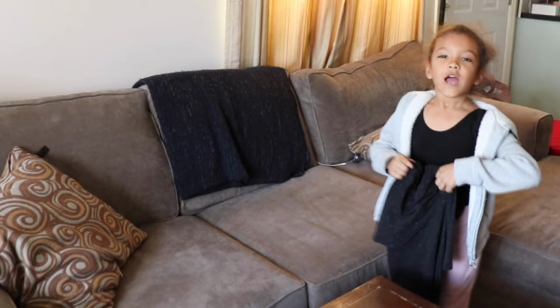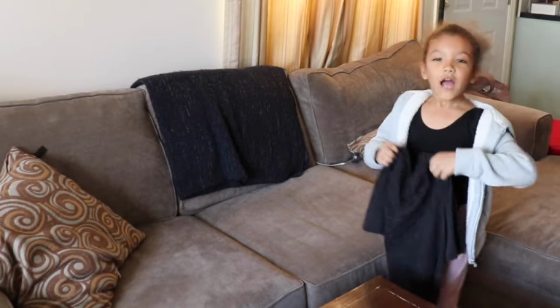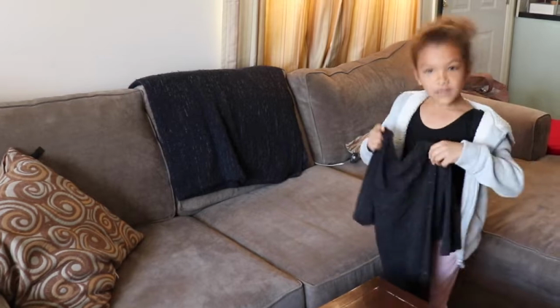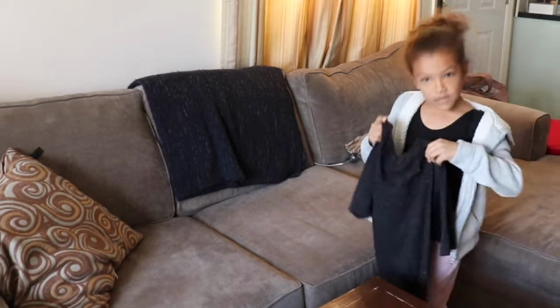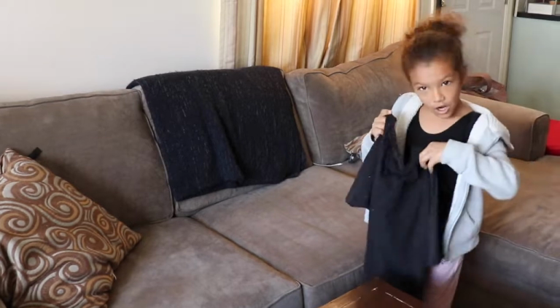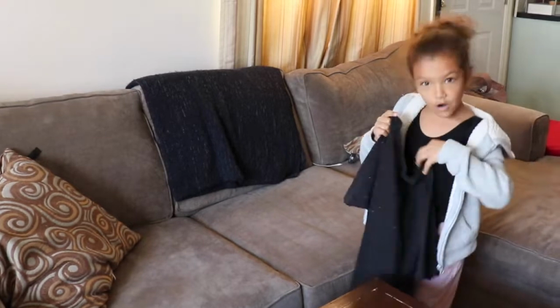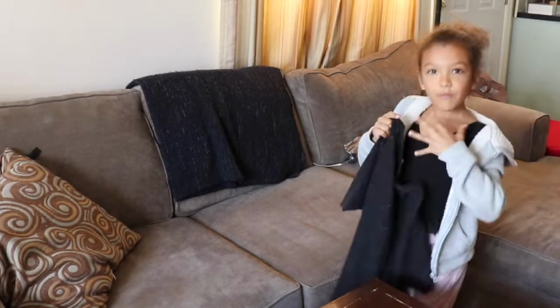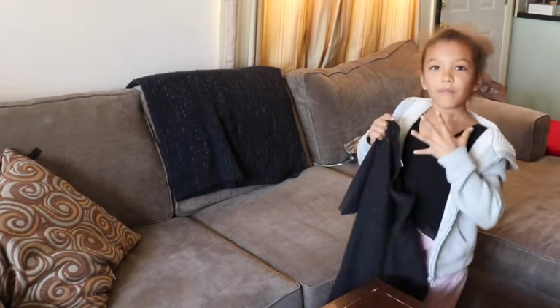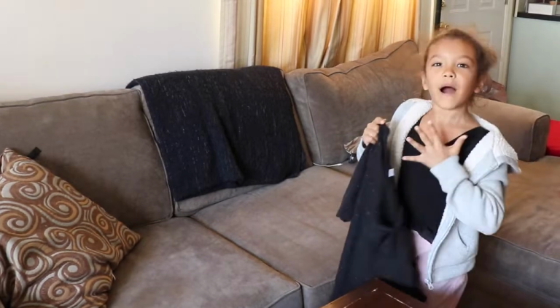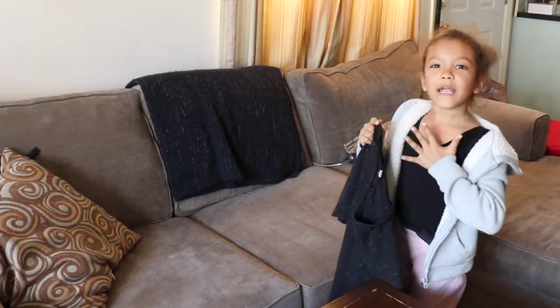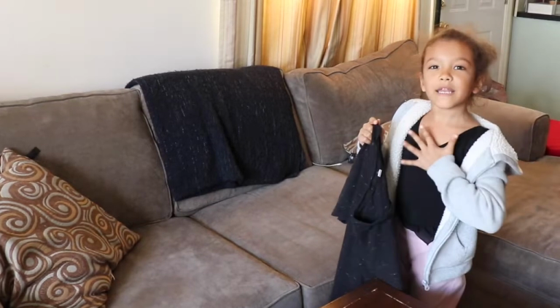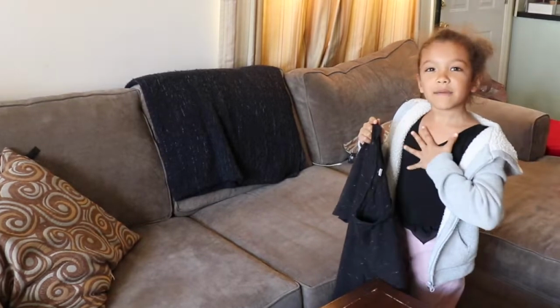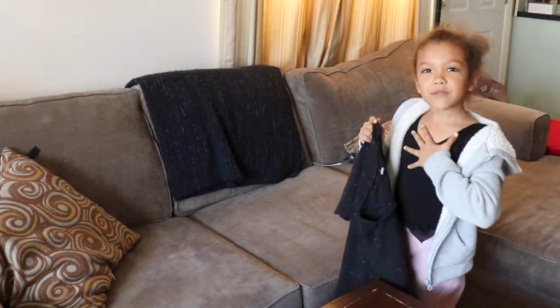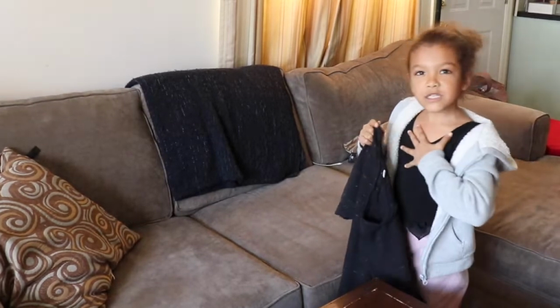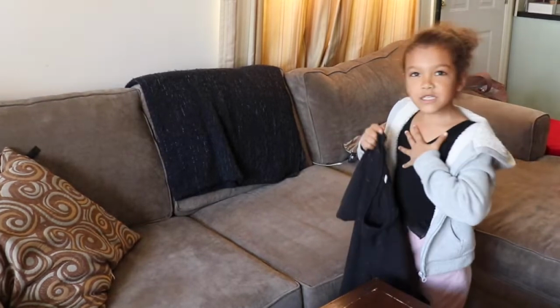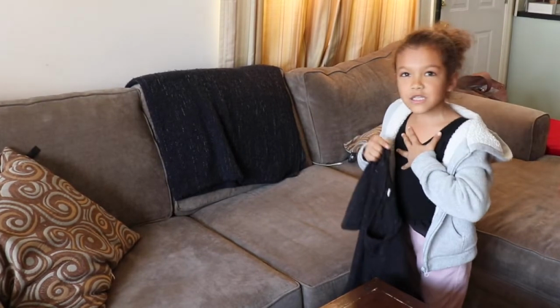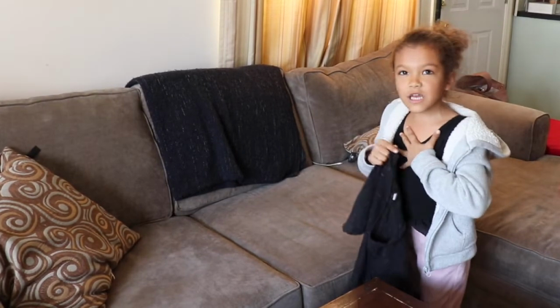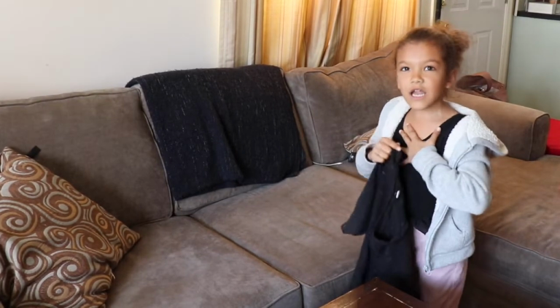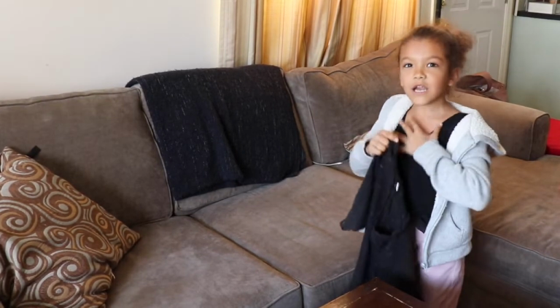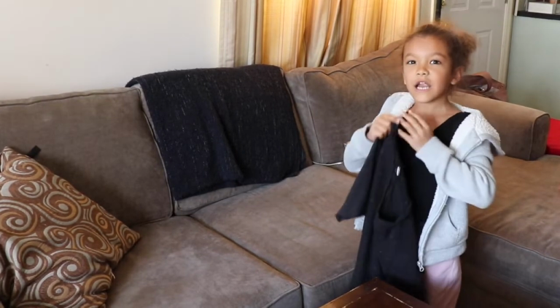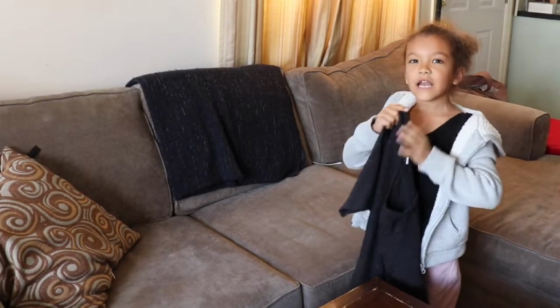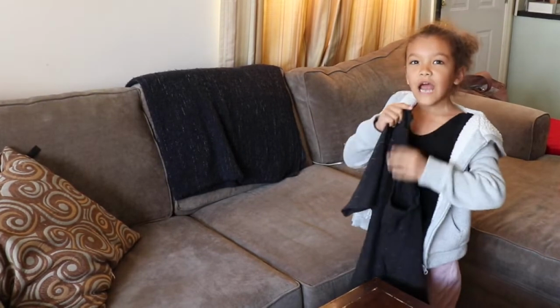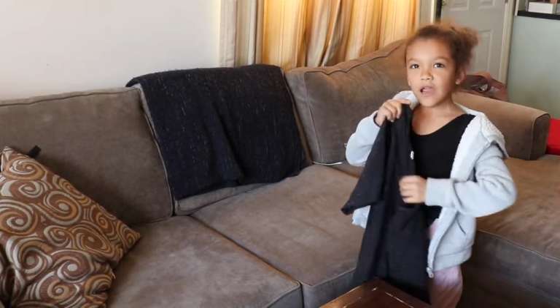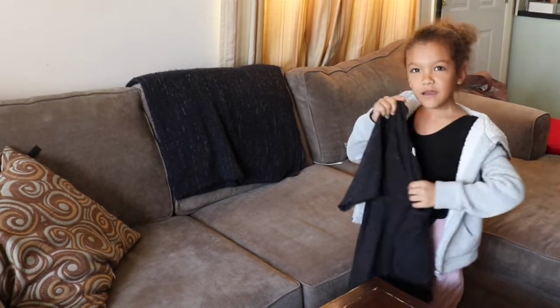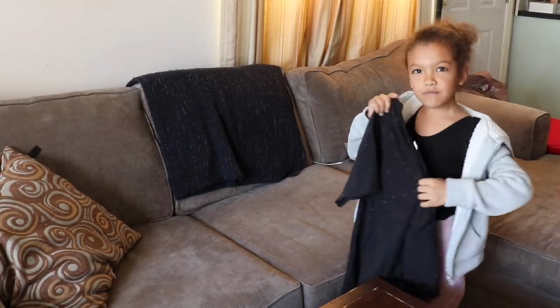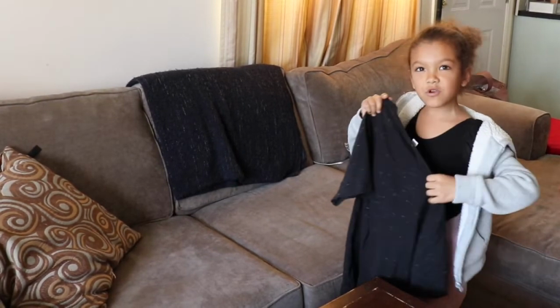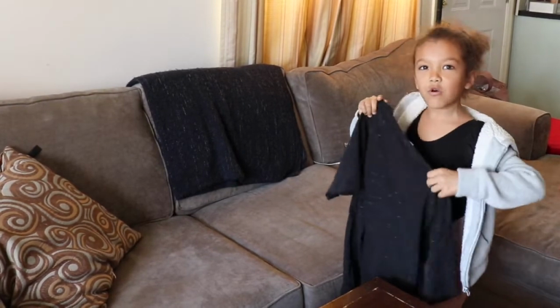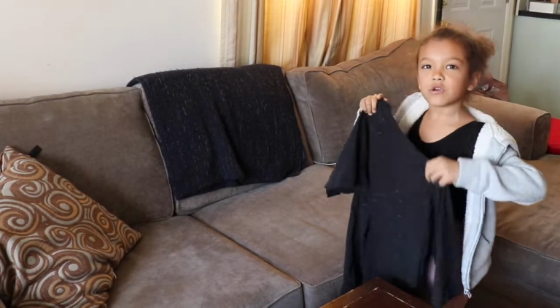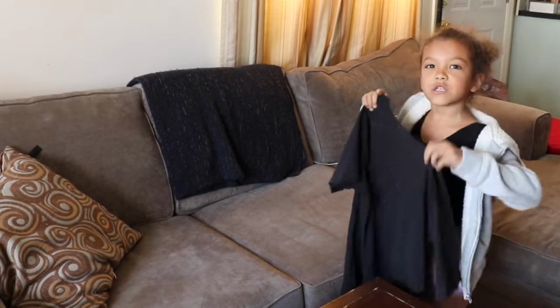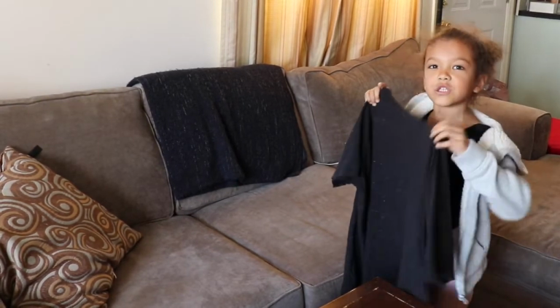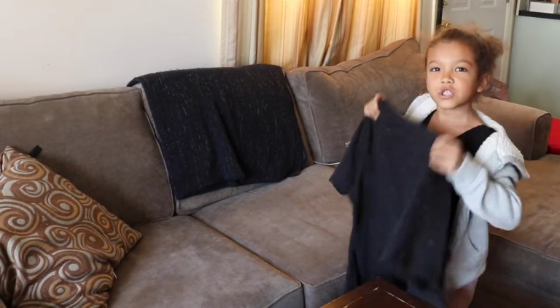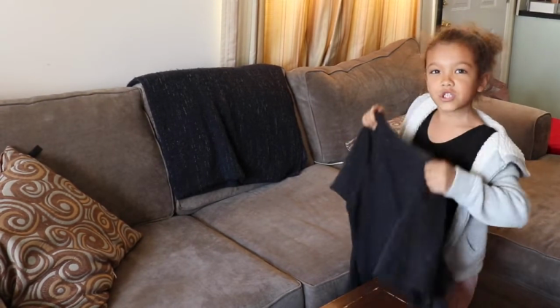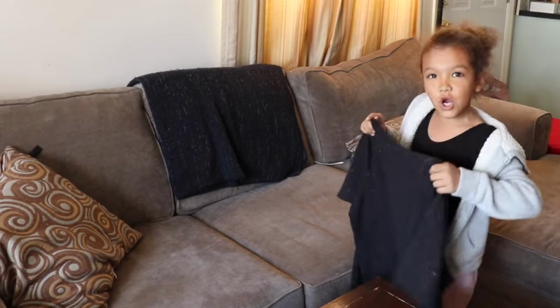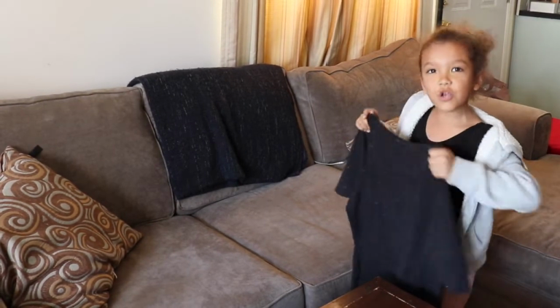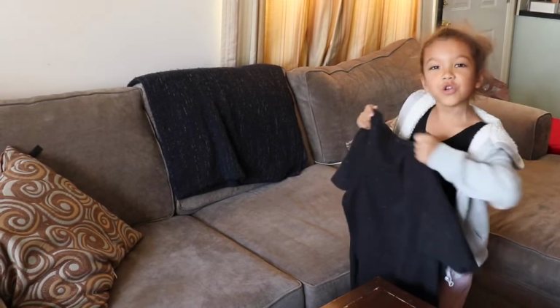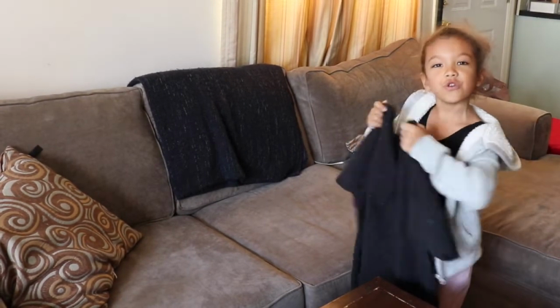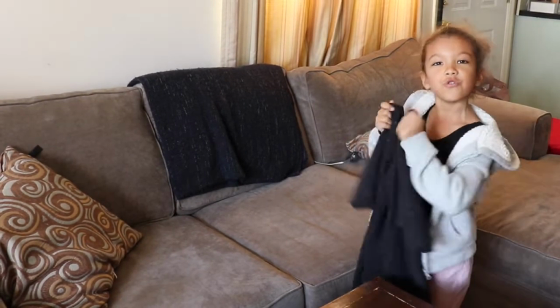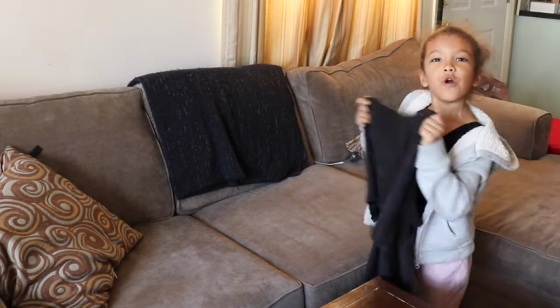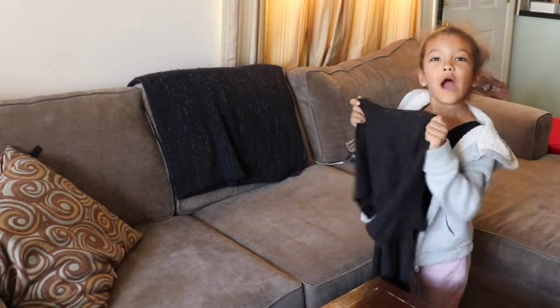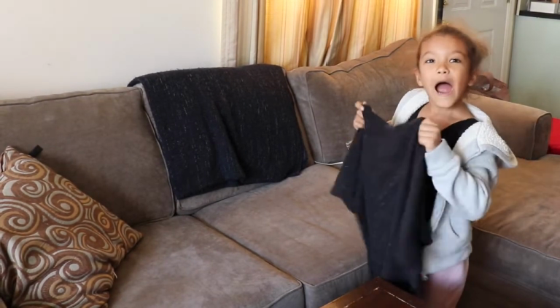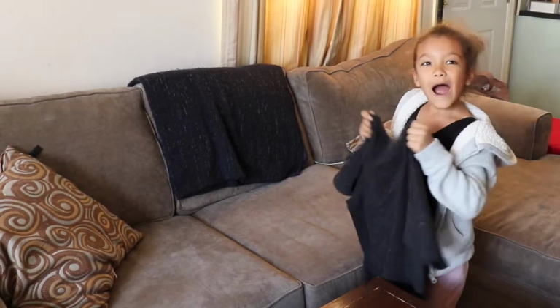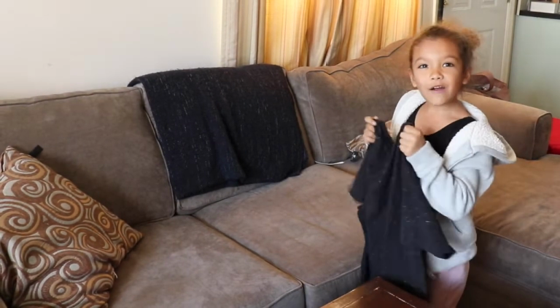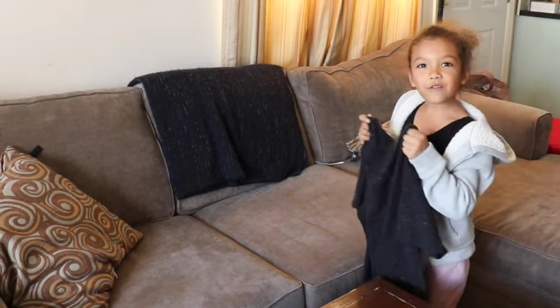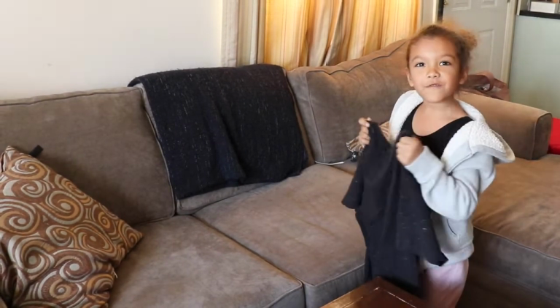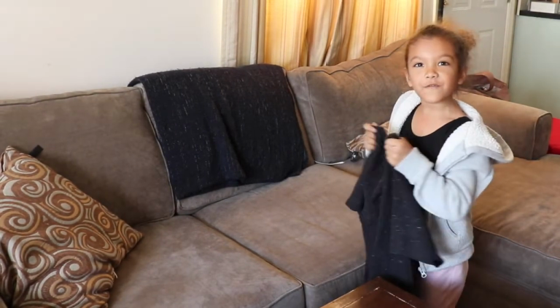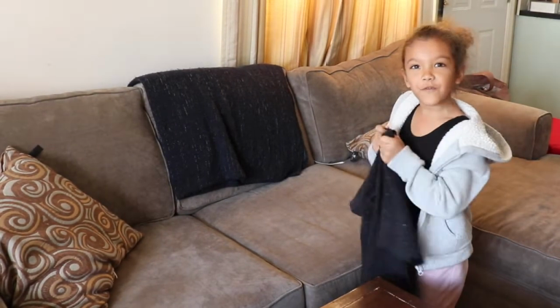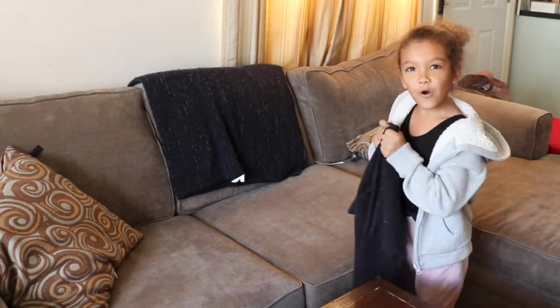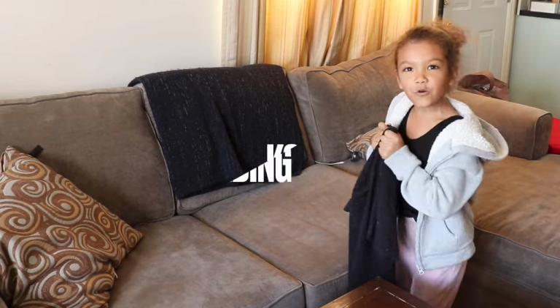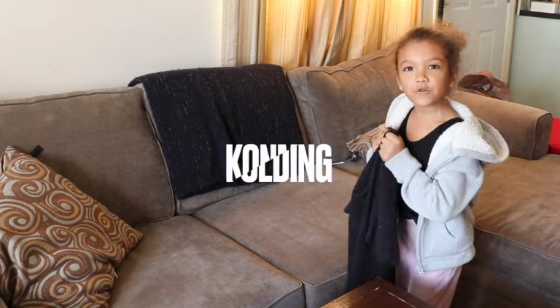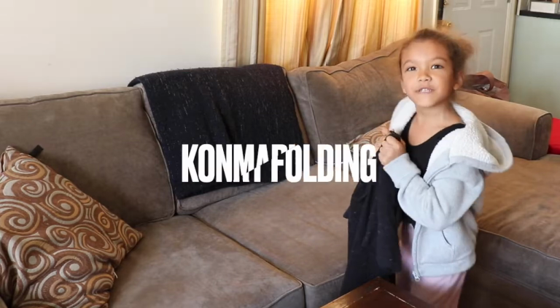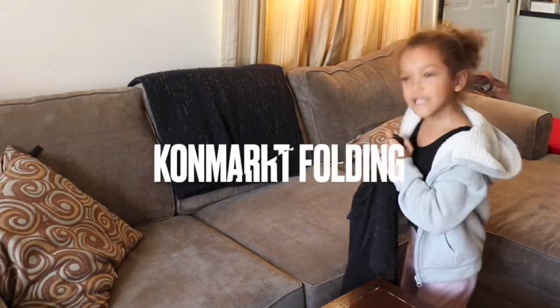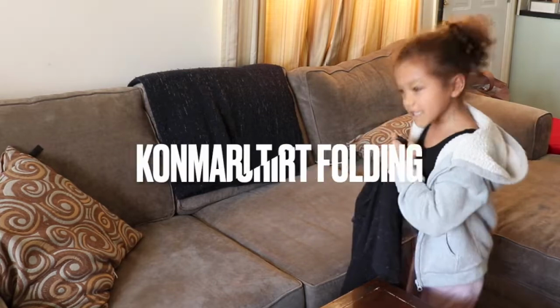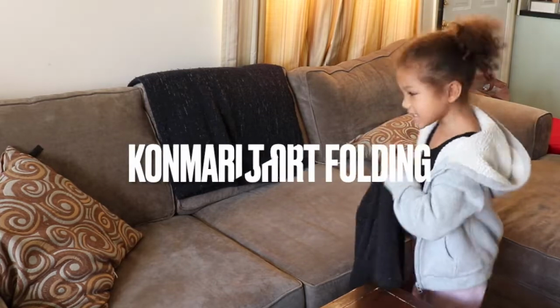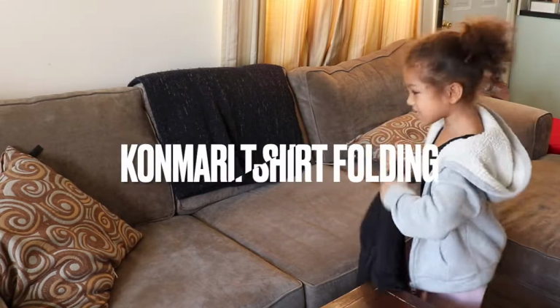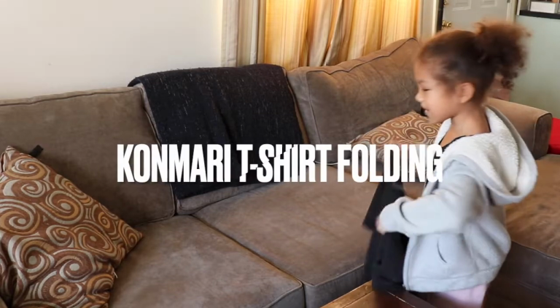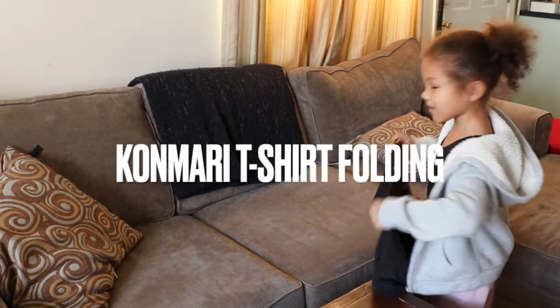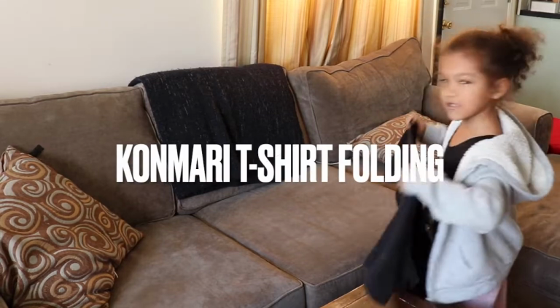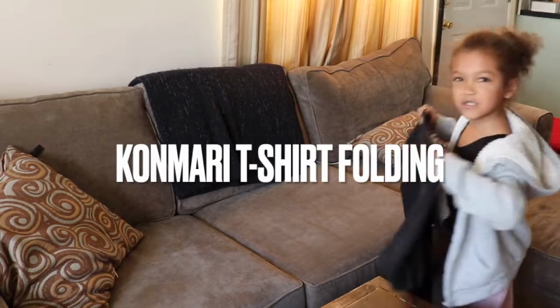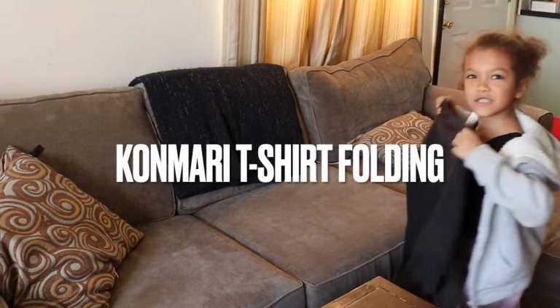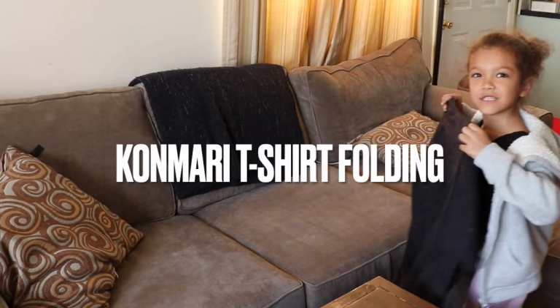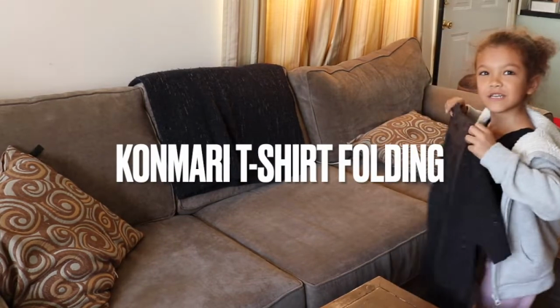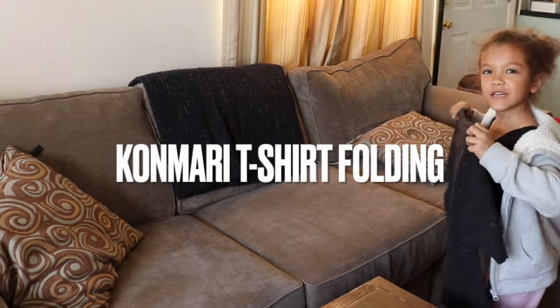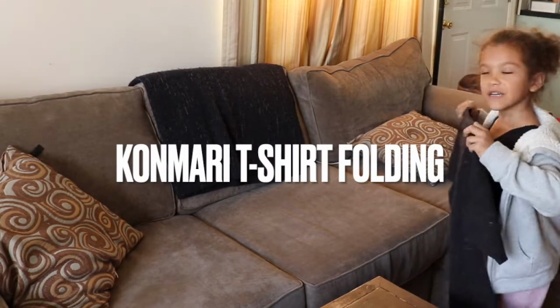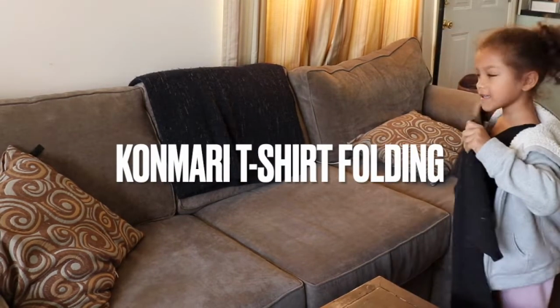Hello, my name is Claire, and I am going to show you how to fold t-shirts. Awesome!